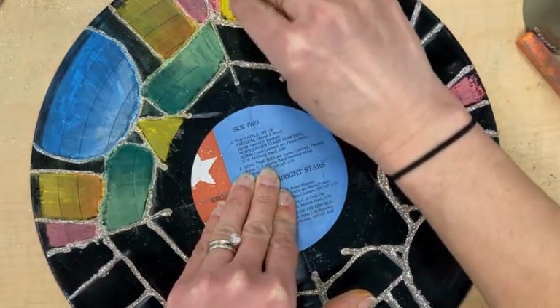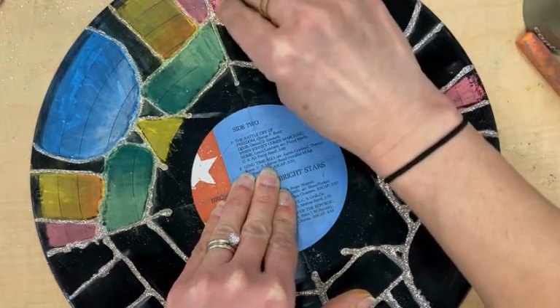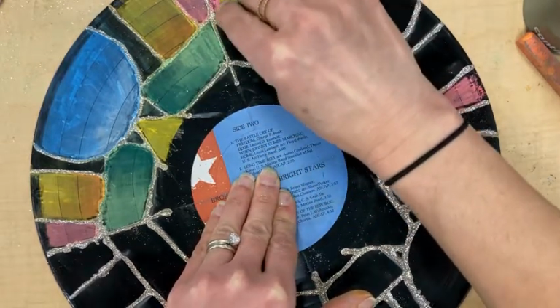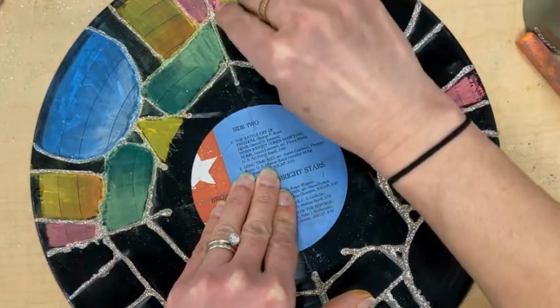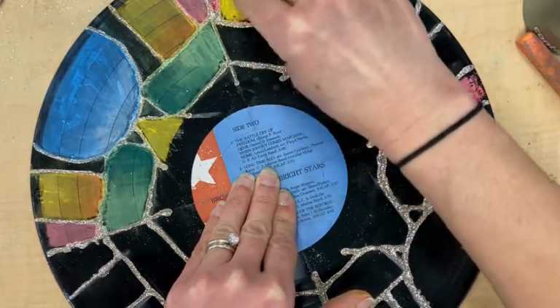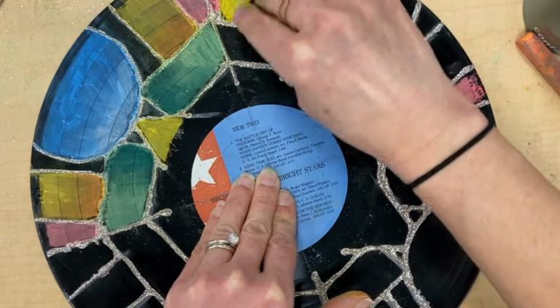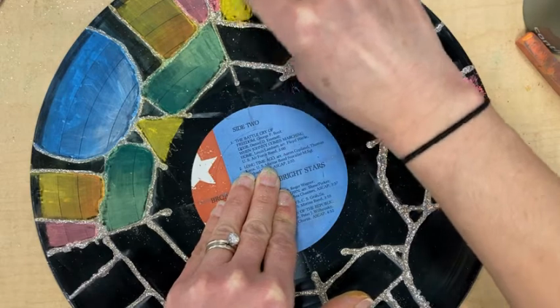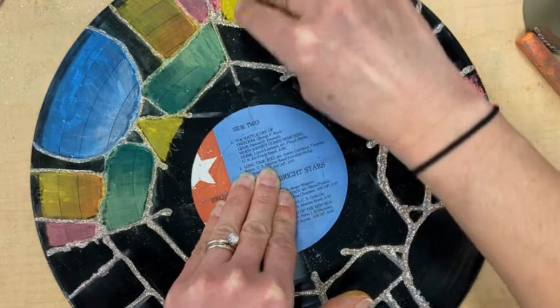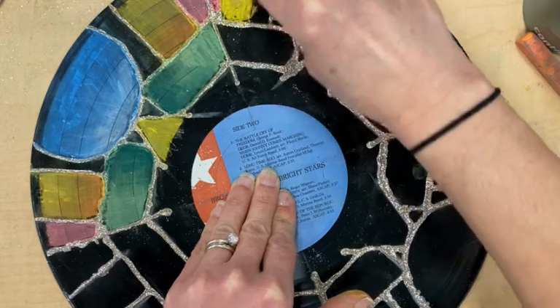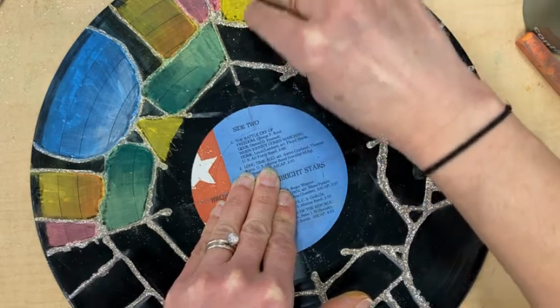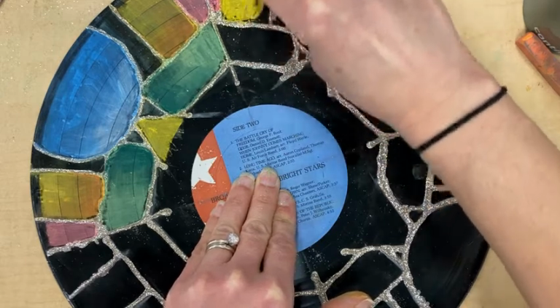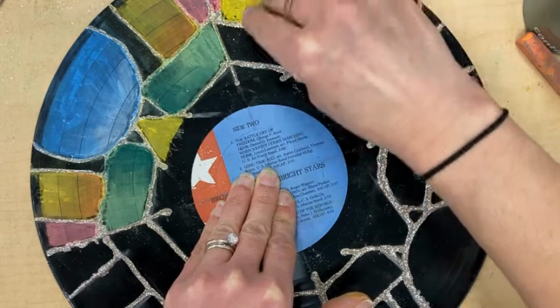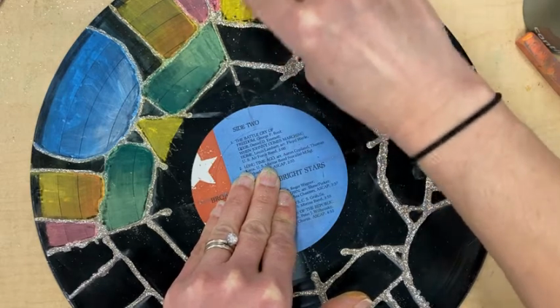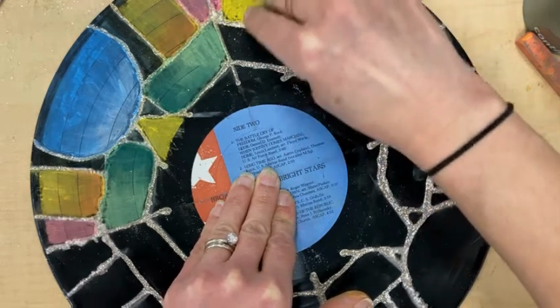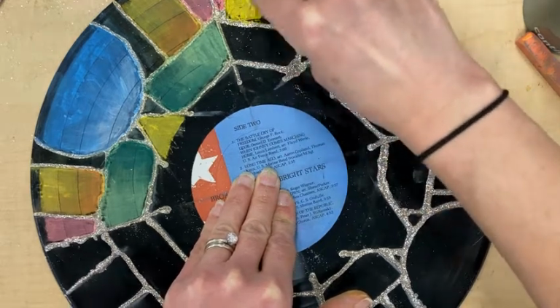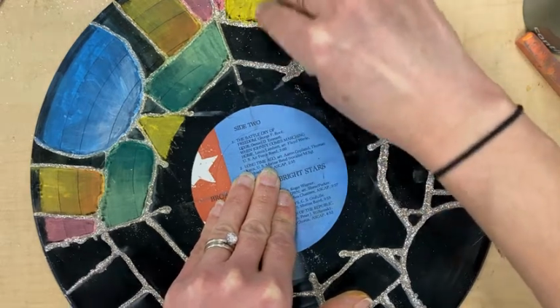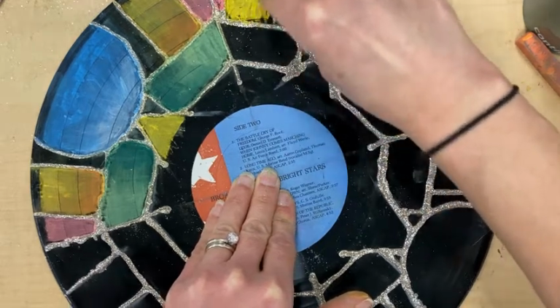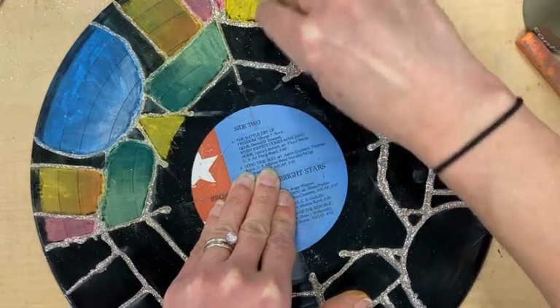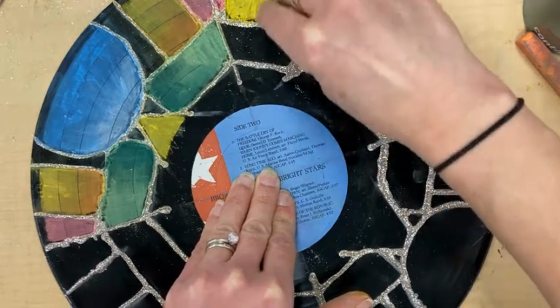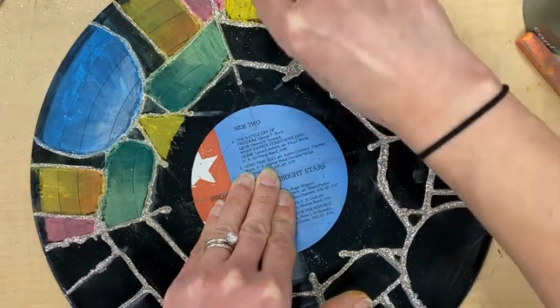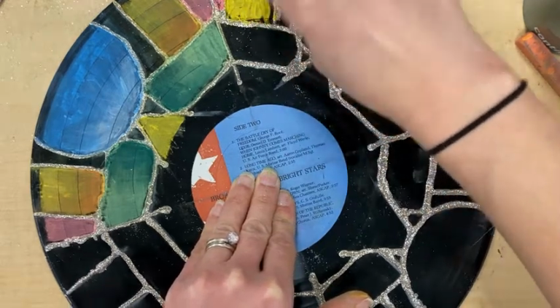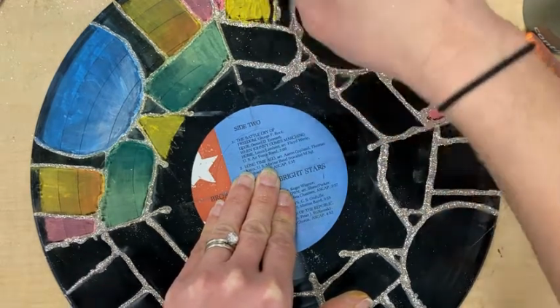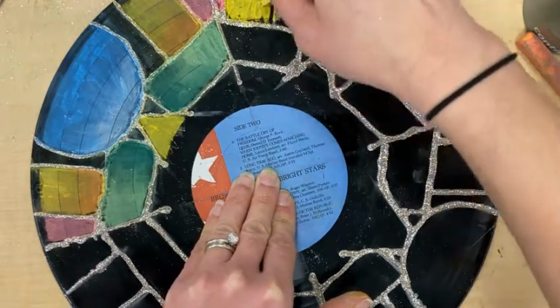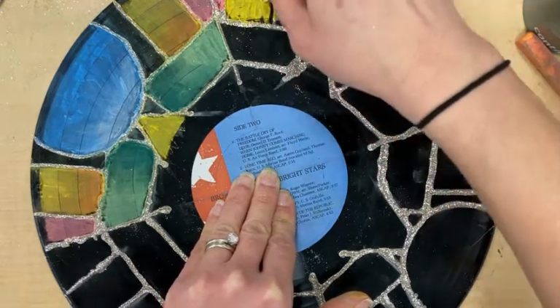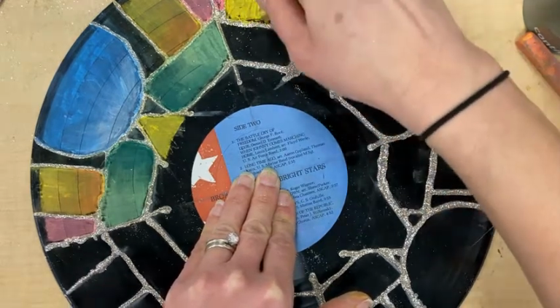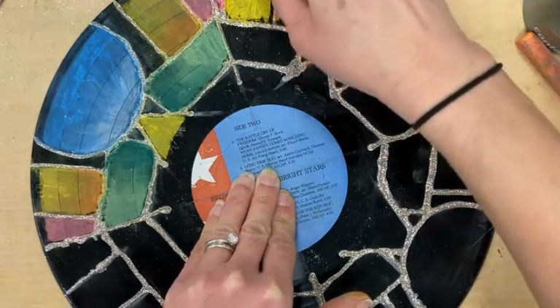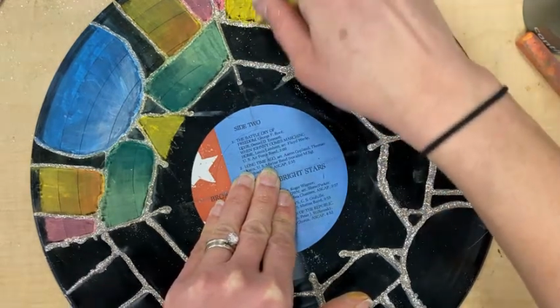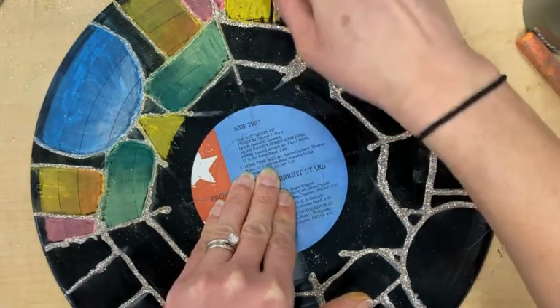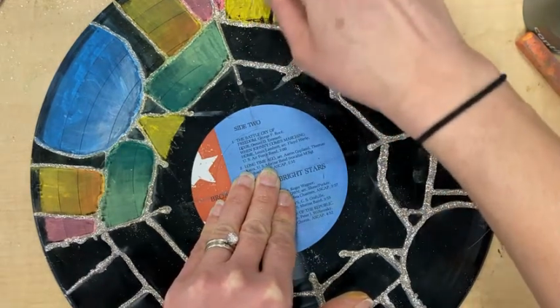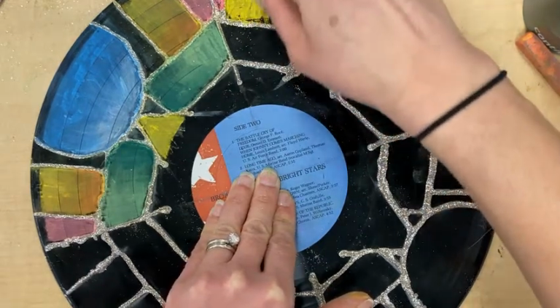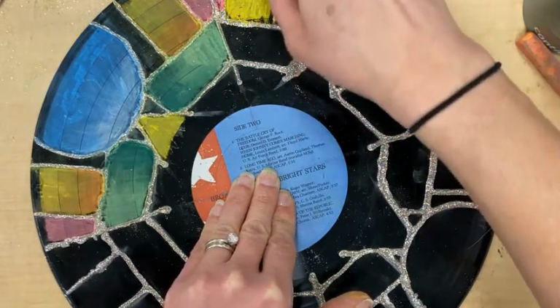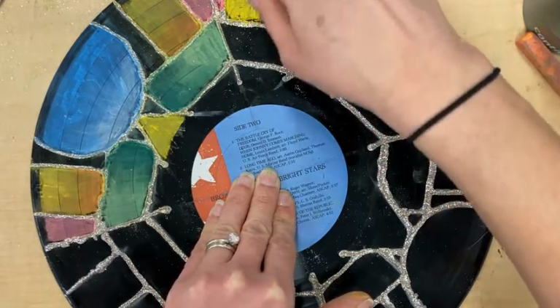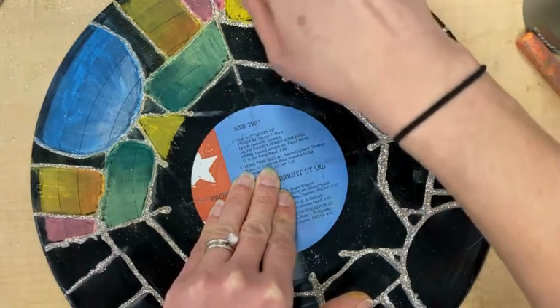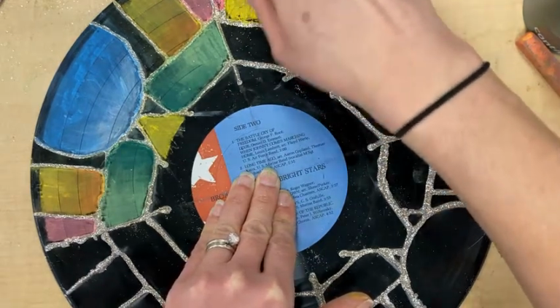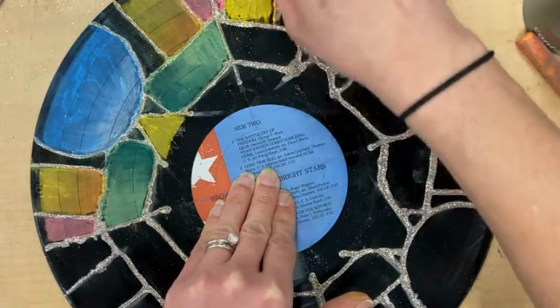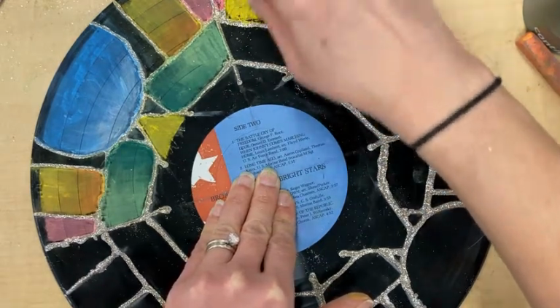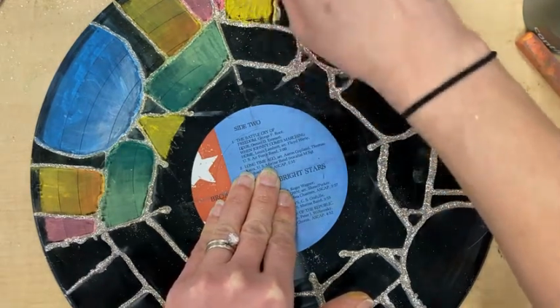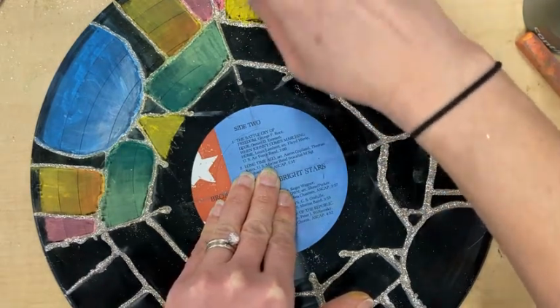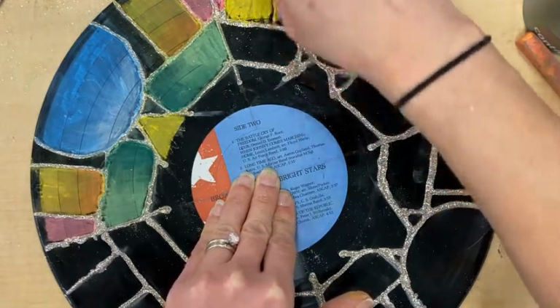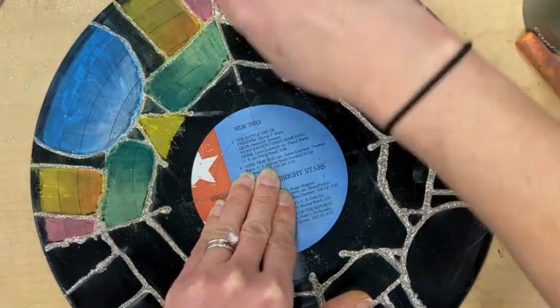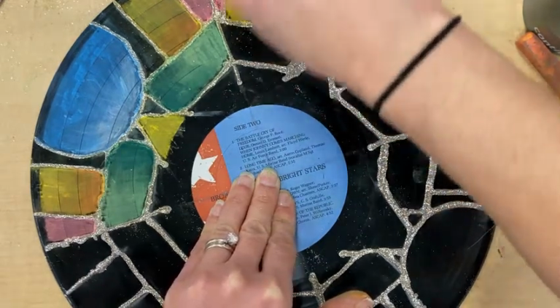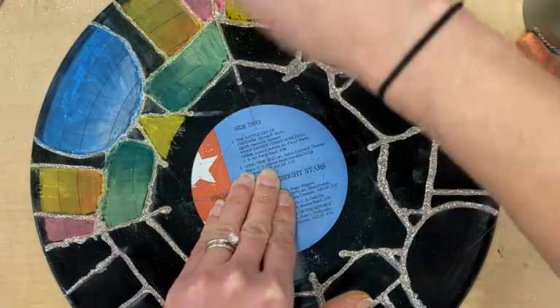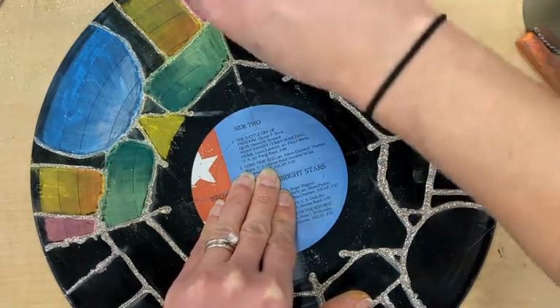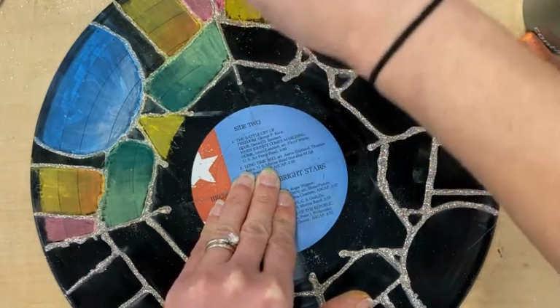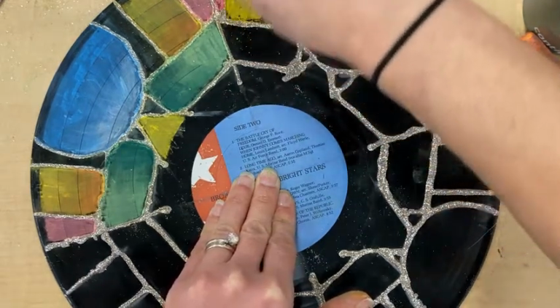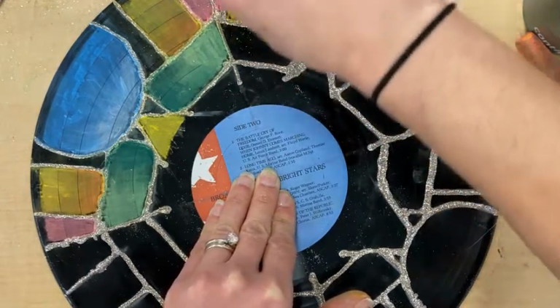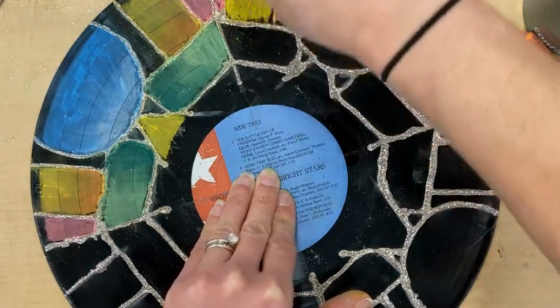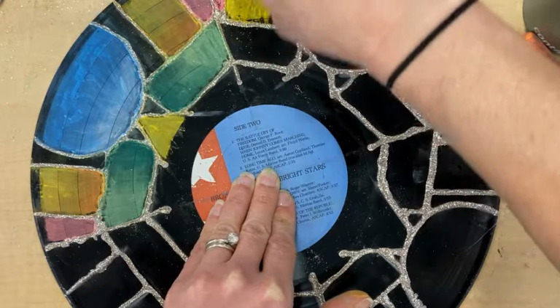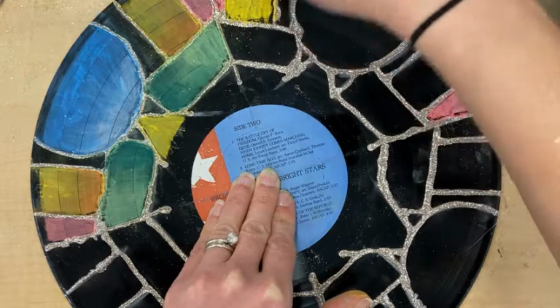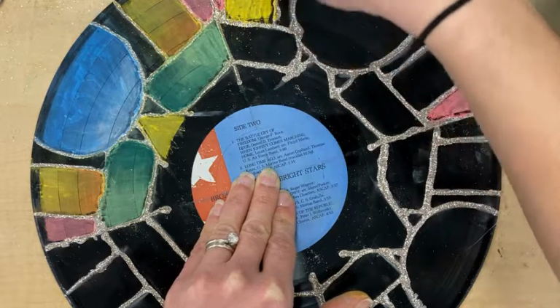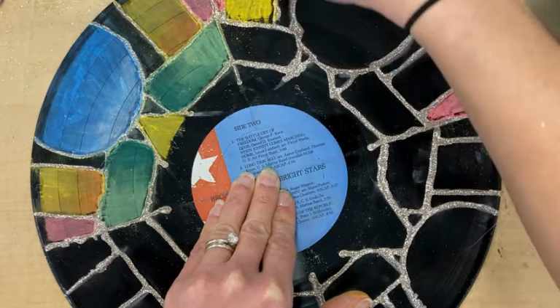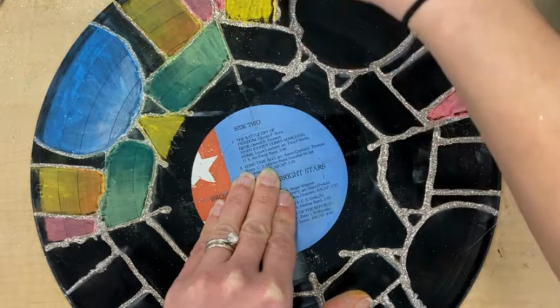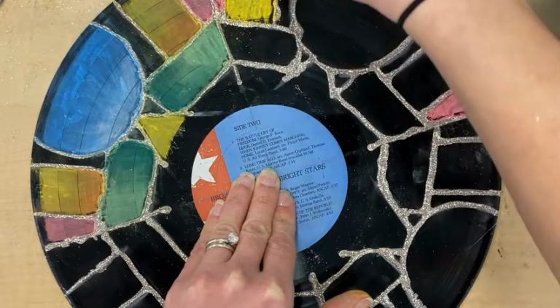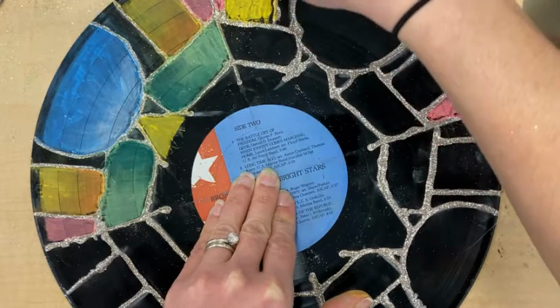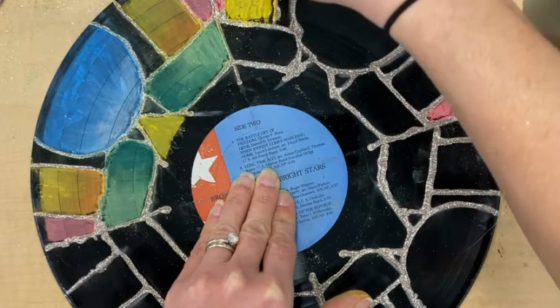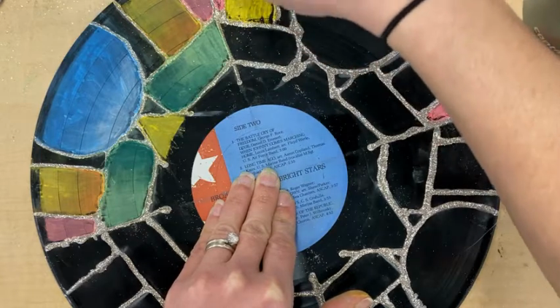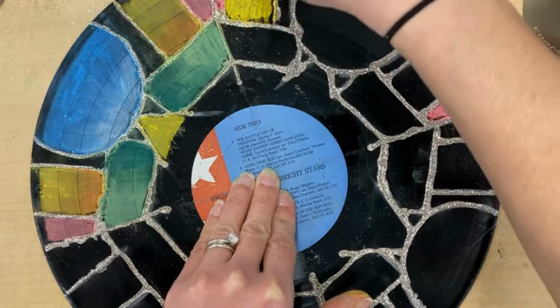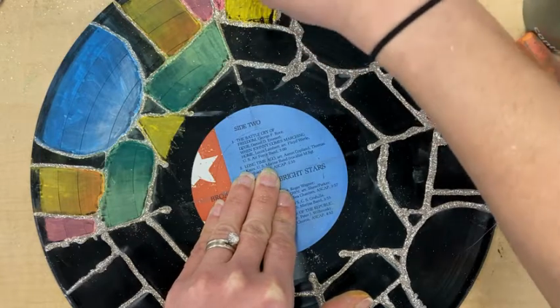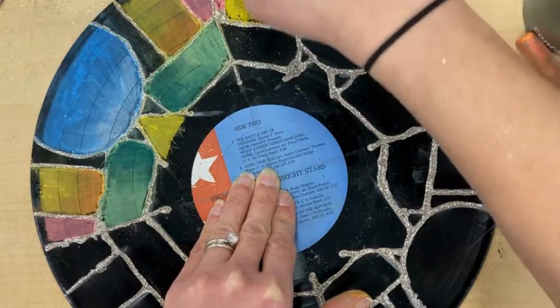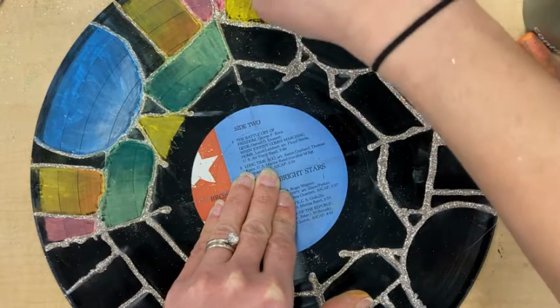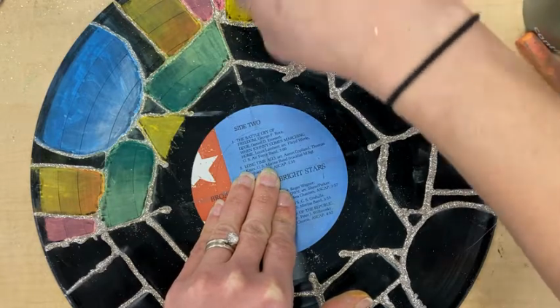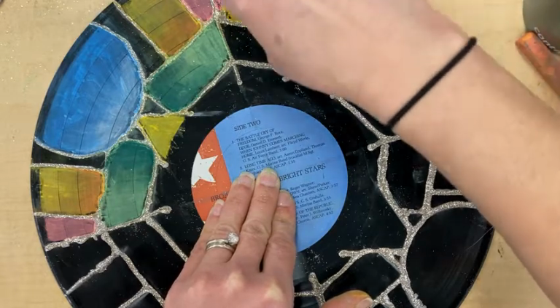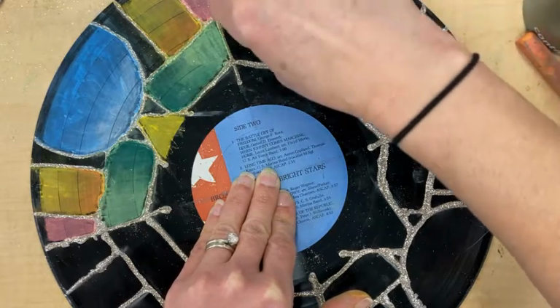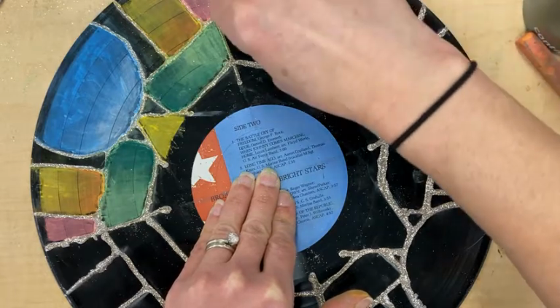Go ahead and add your chalk to your record mandala.